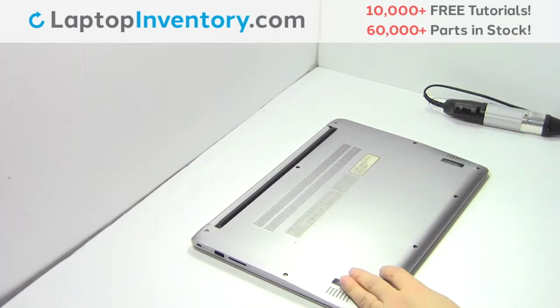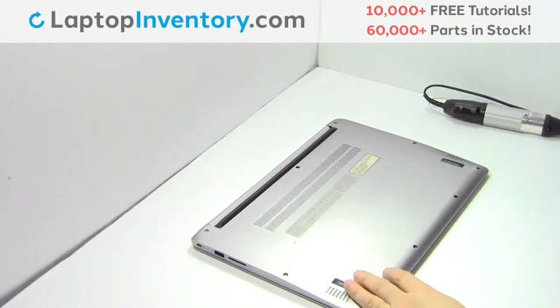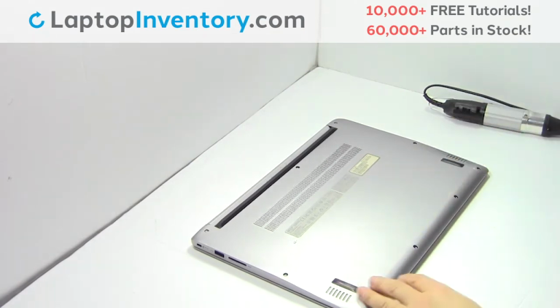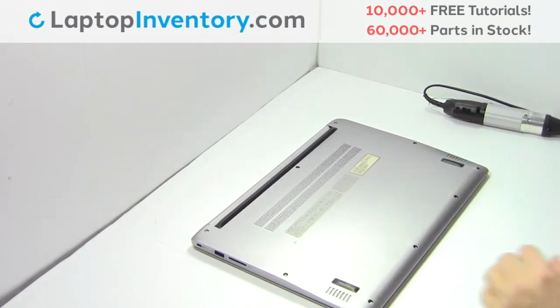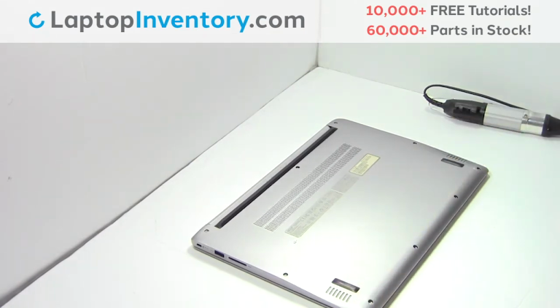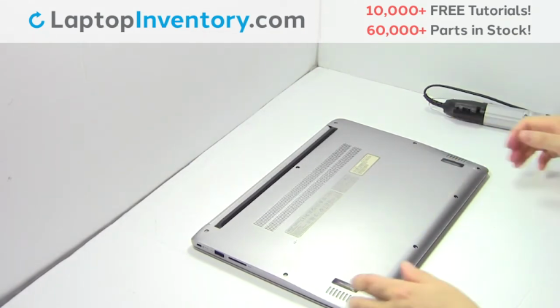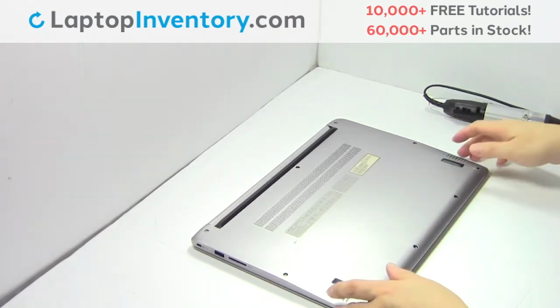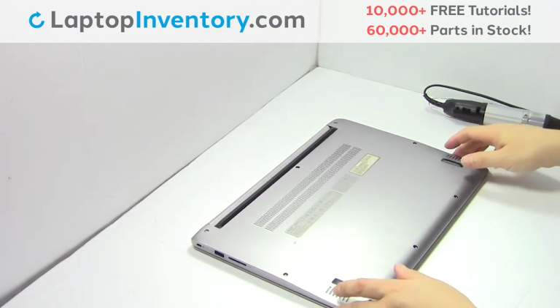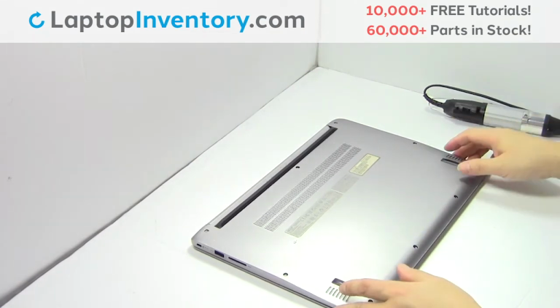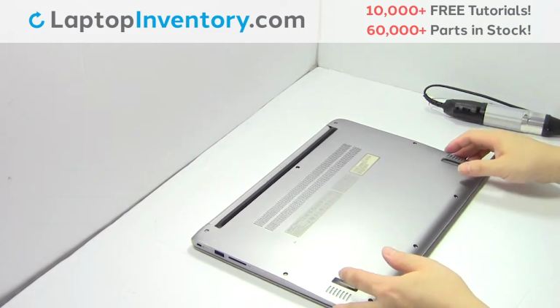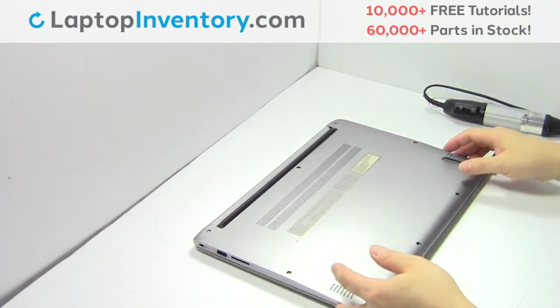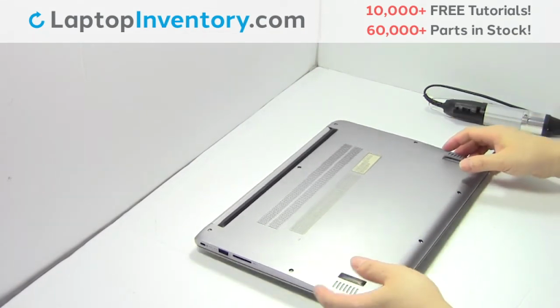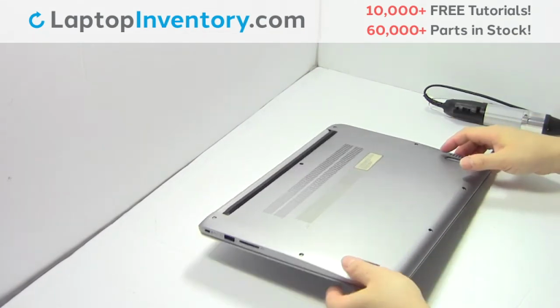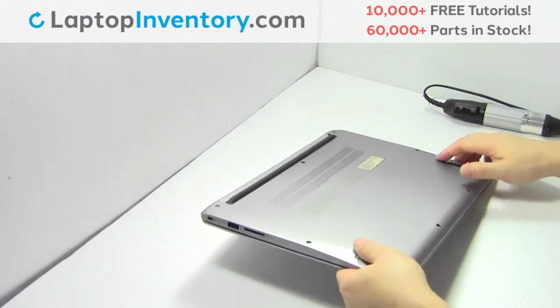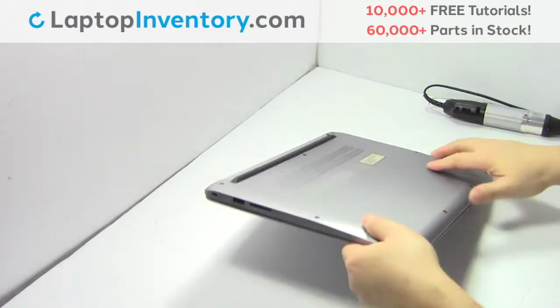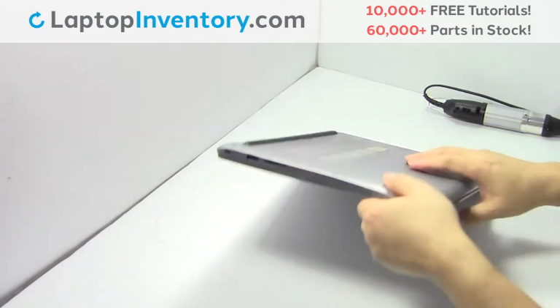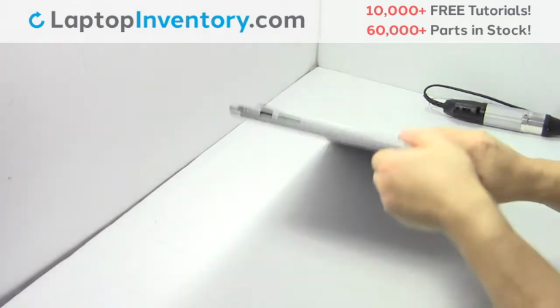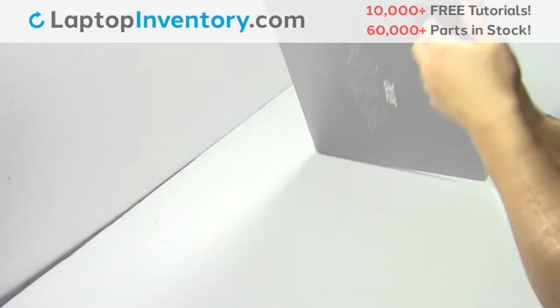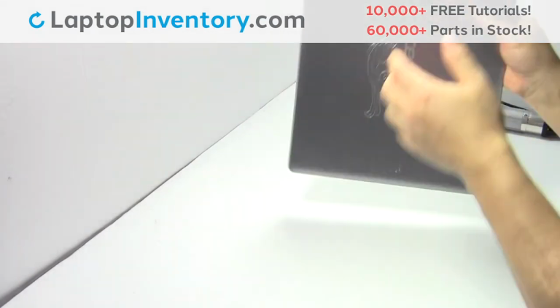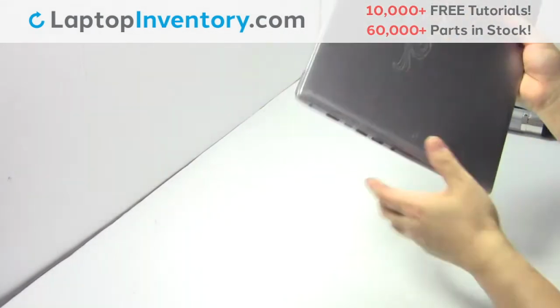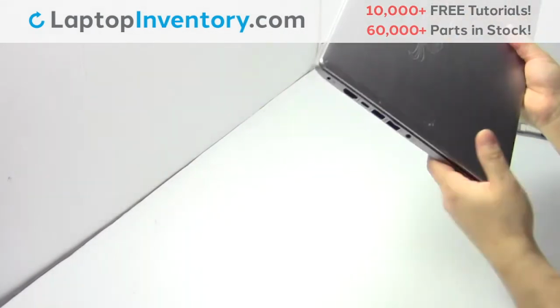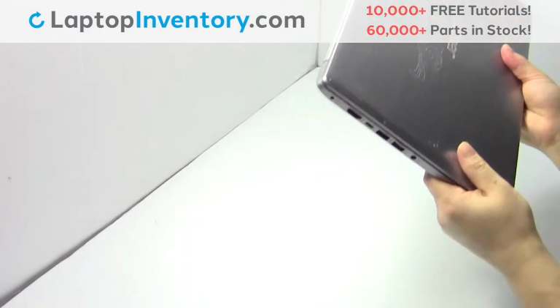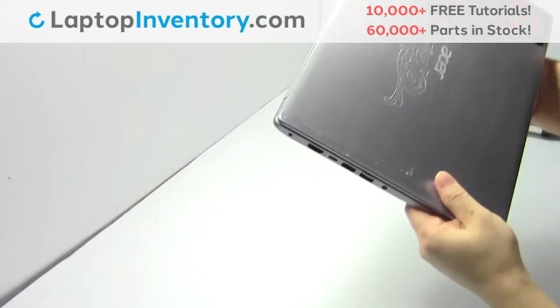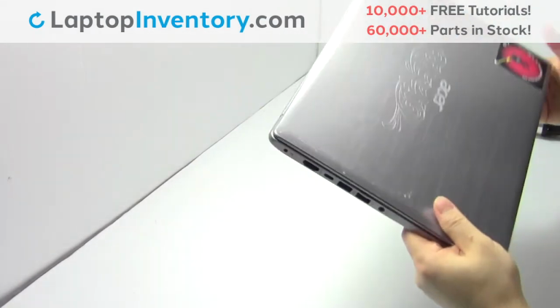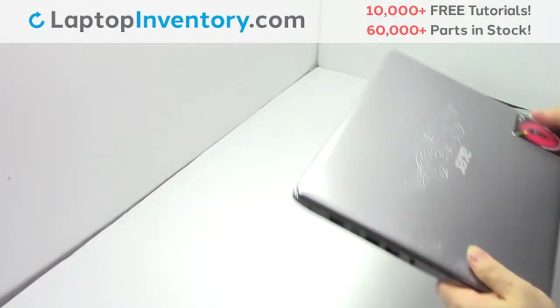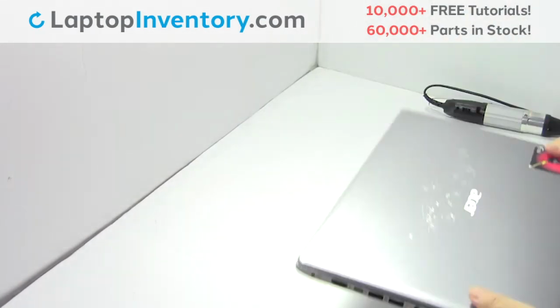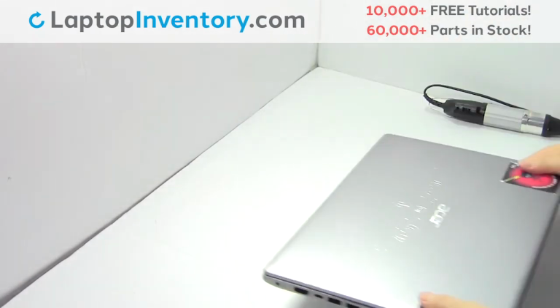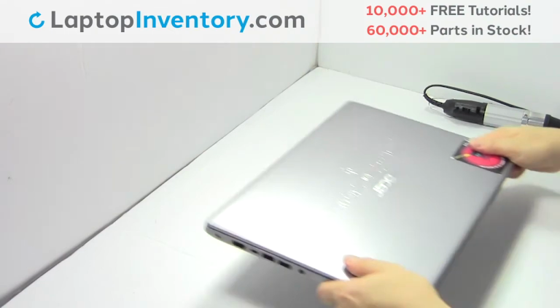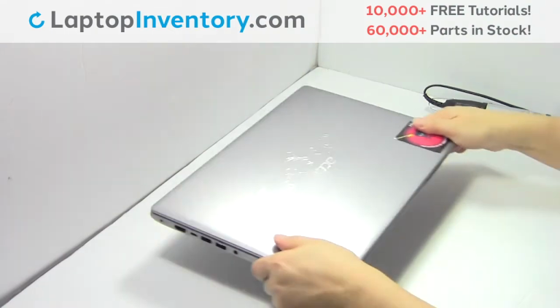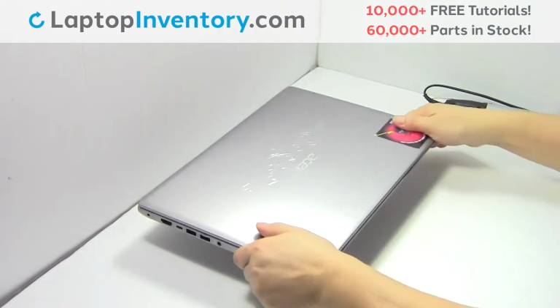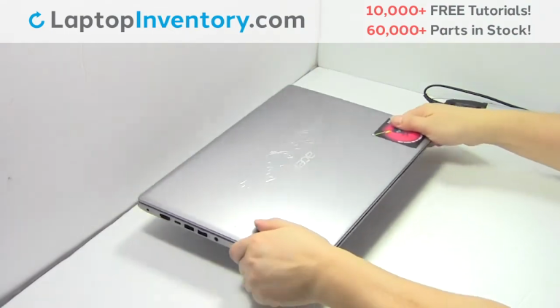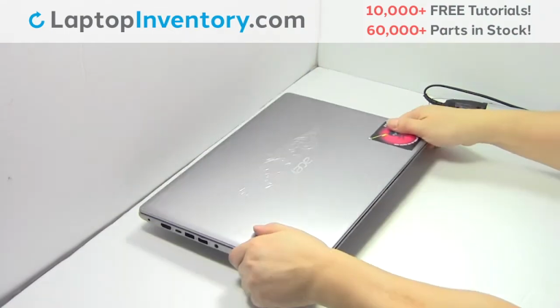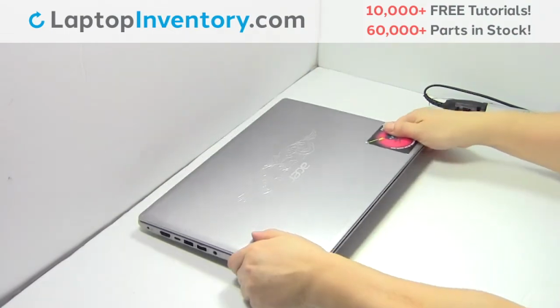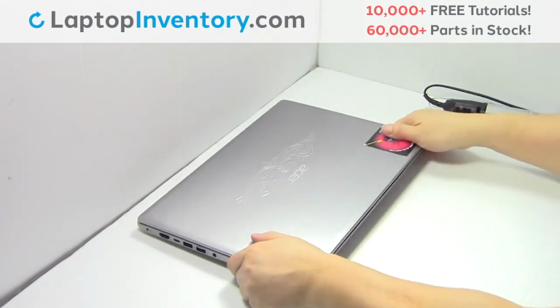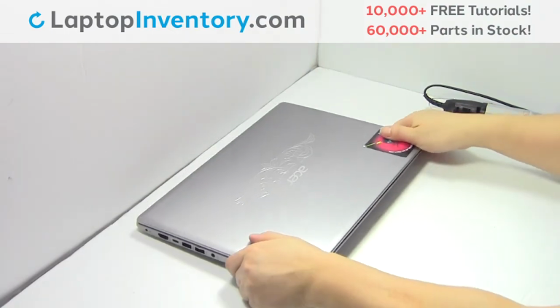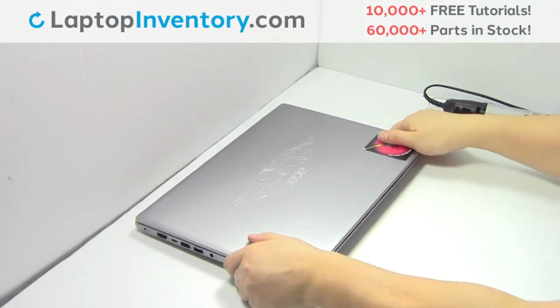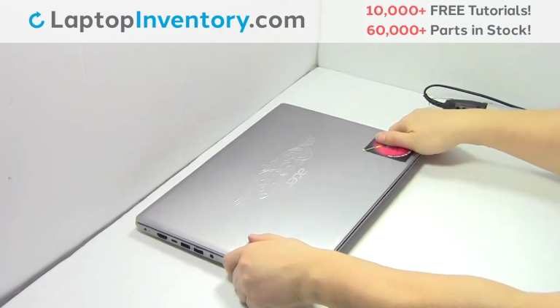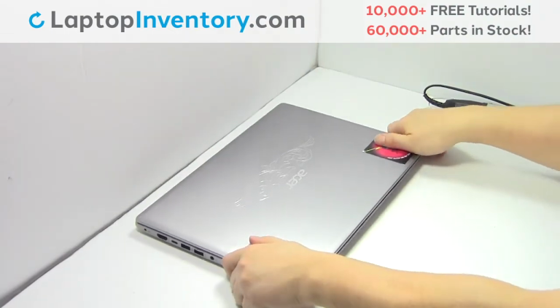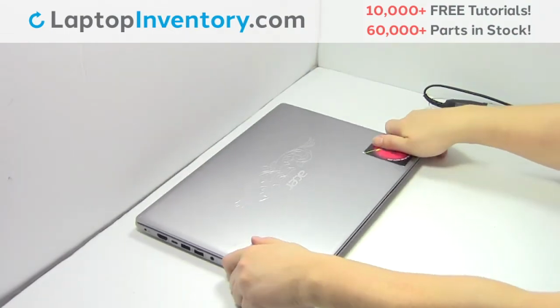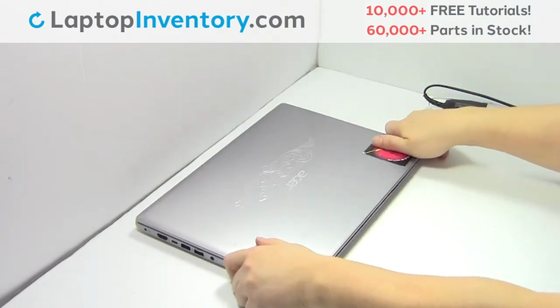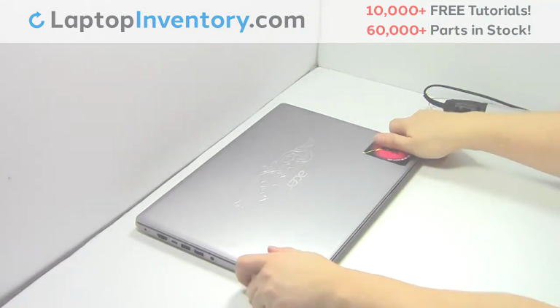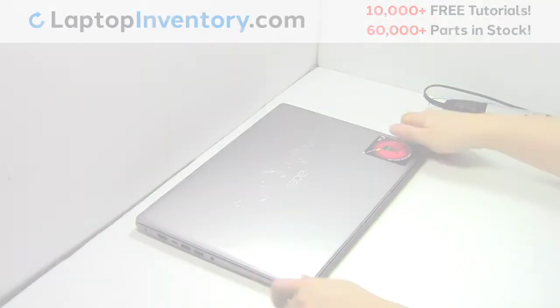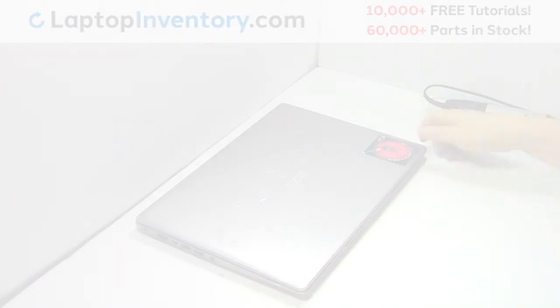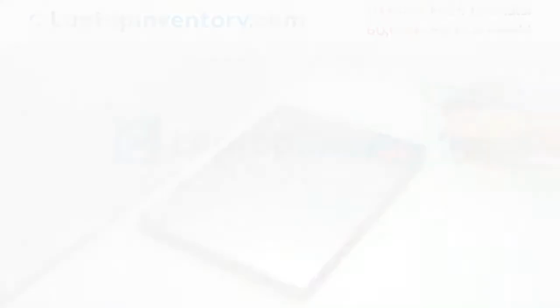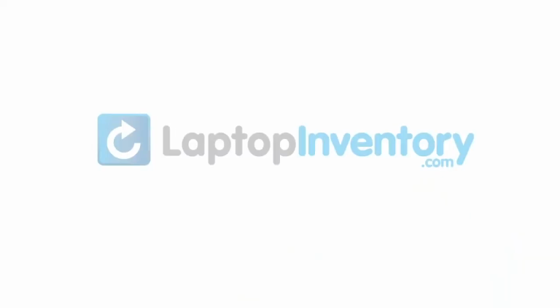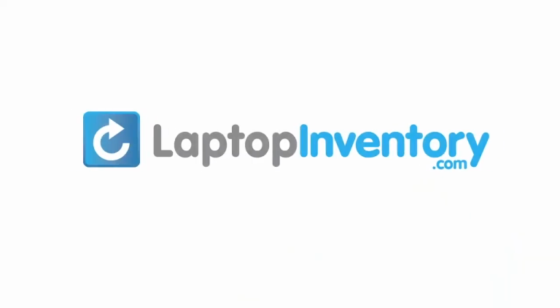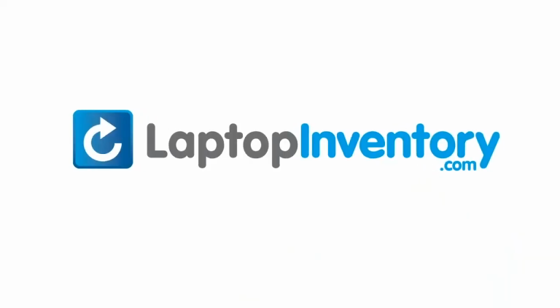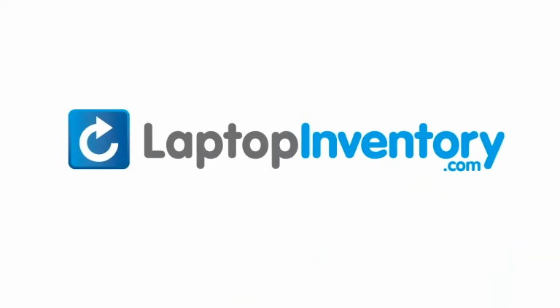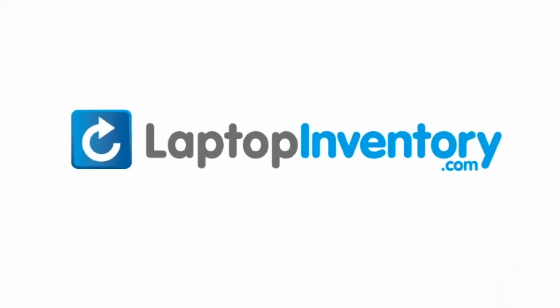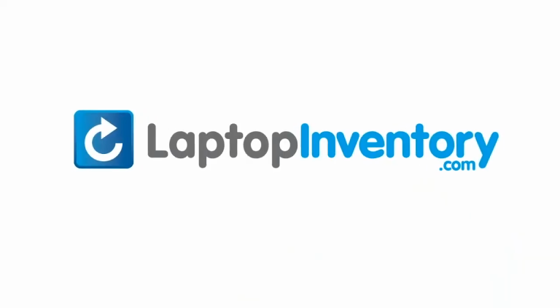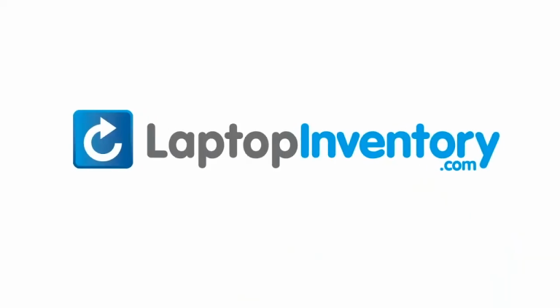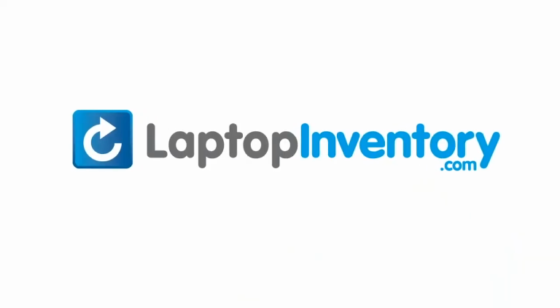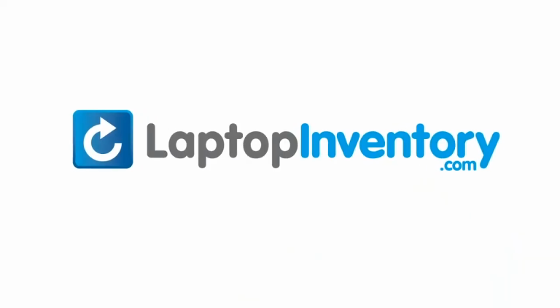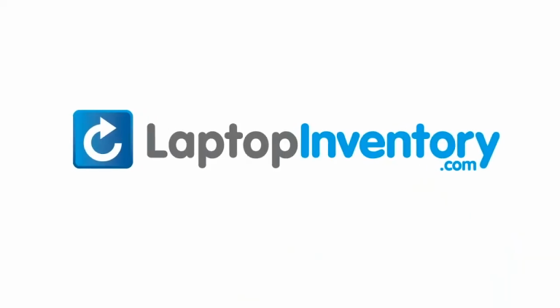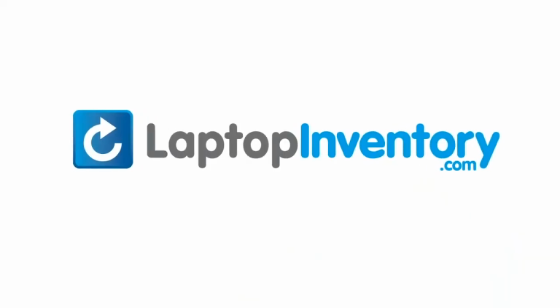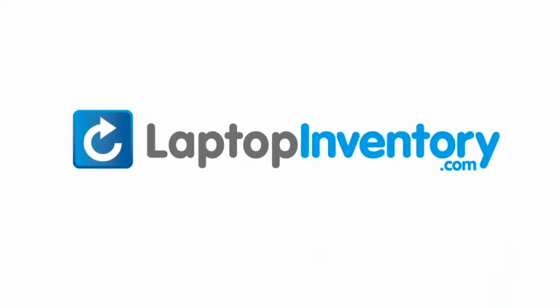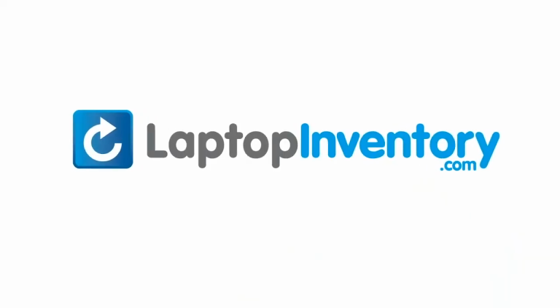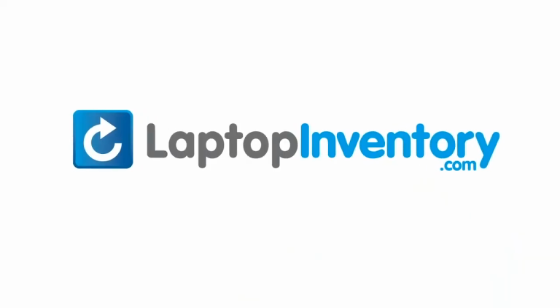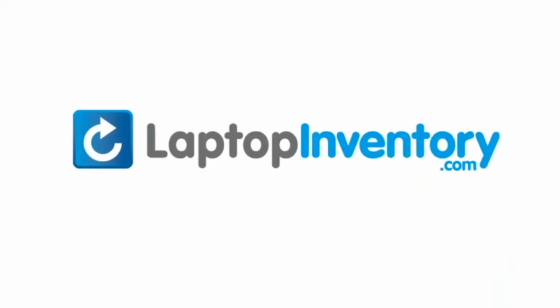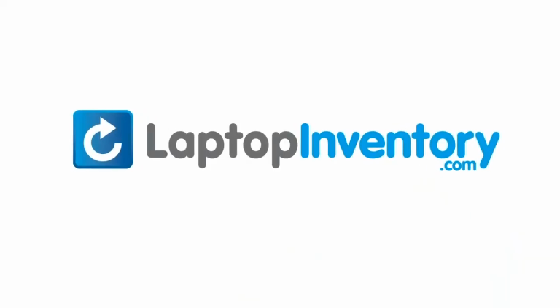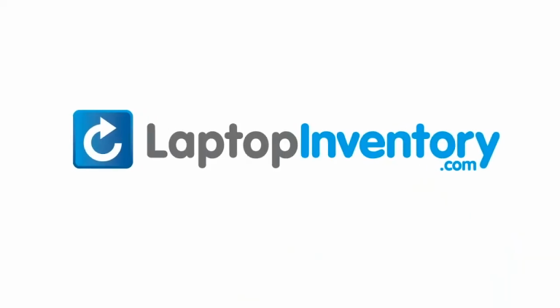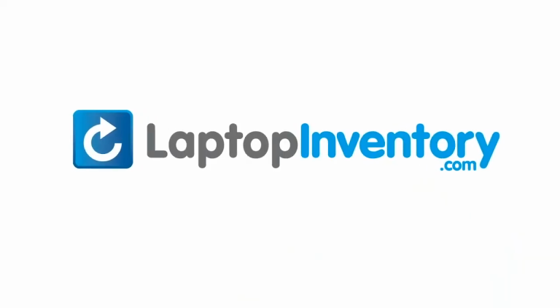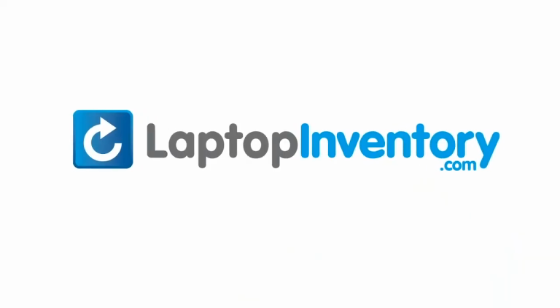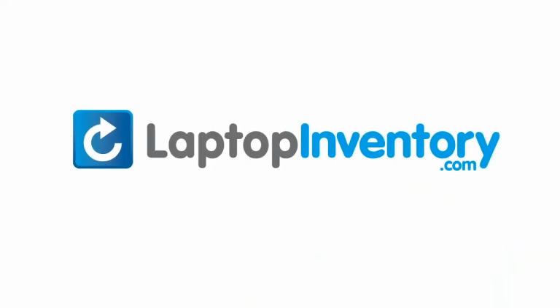That's all. You just installed your WiFi card. LaptopInventory.com, your source for laptop parts.